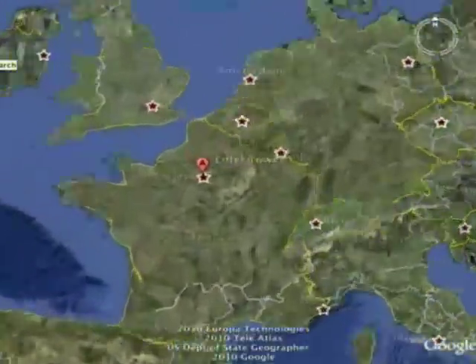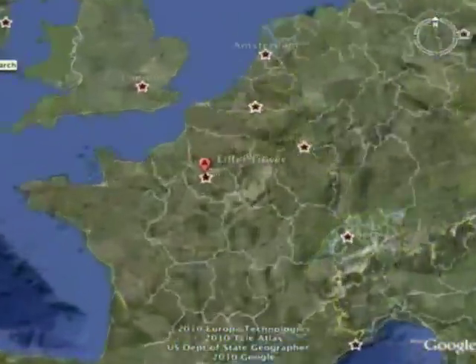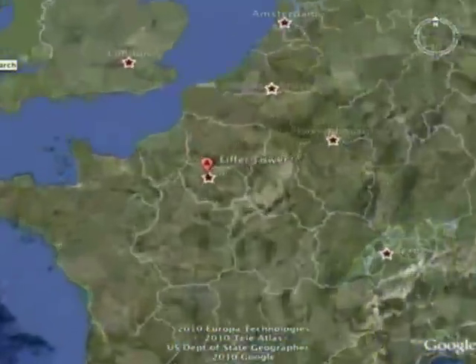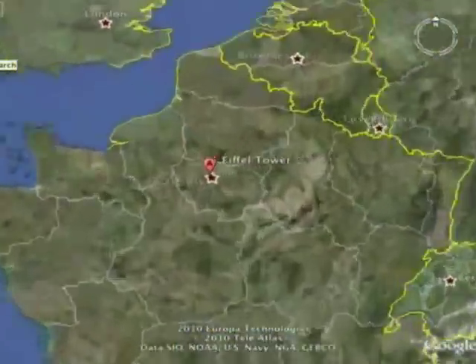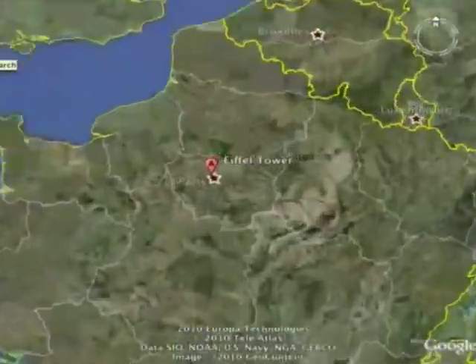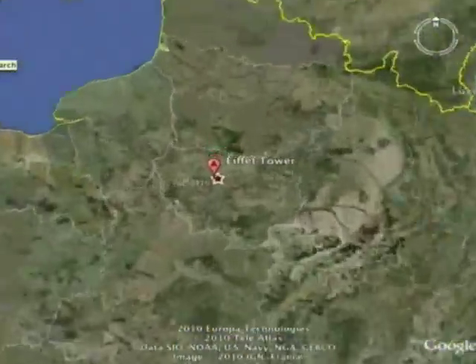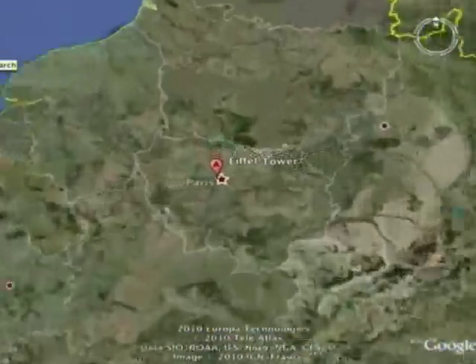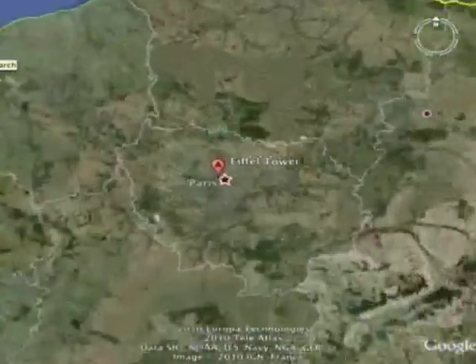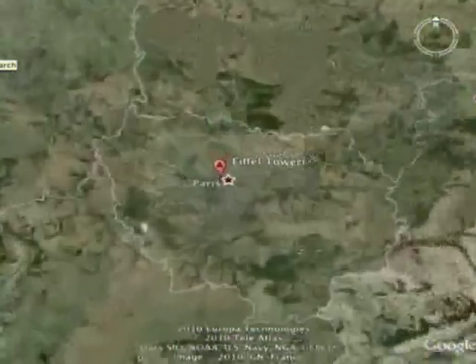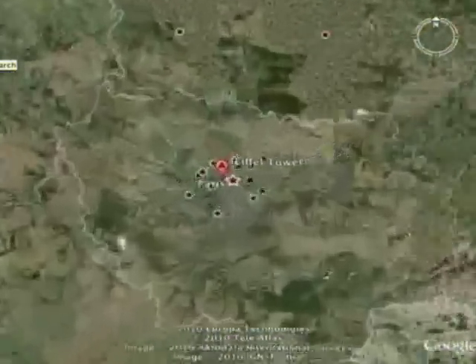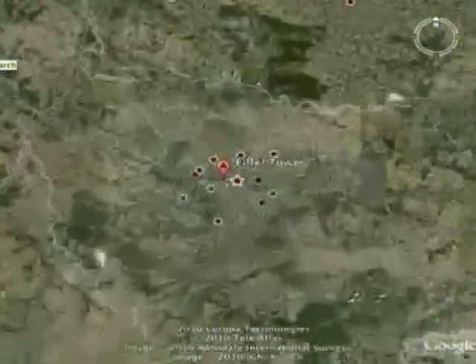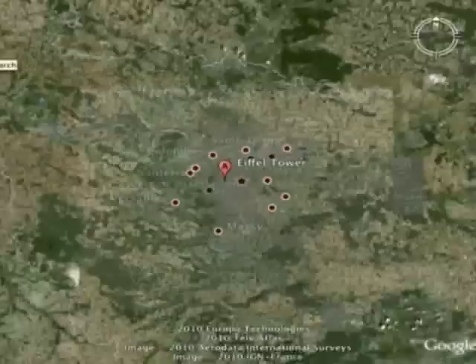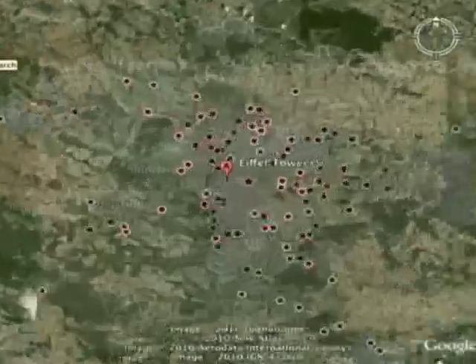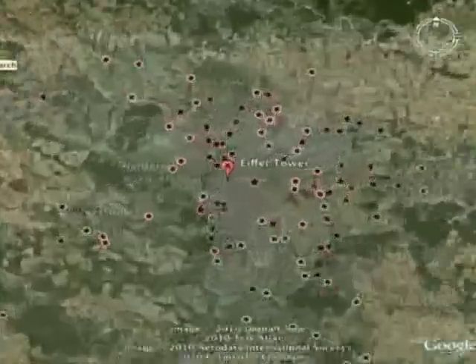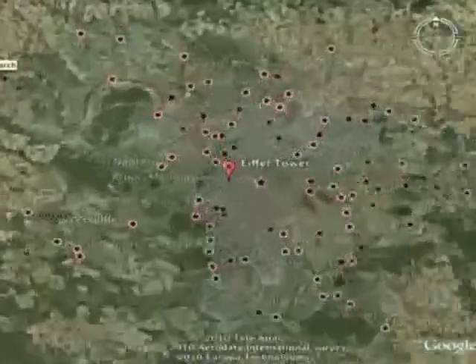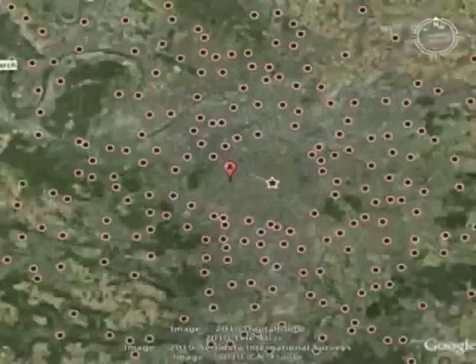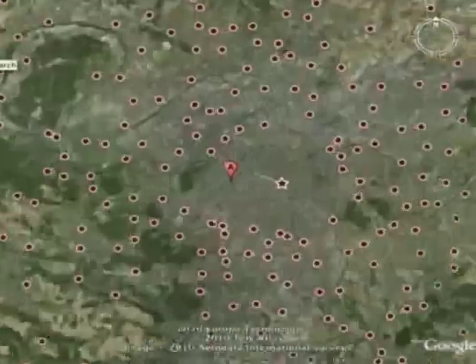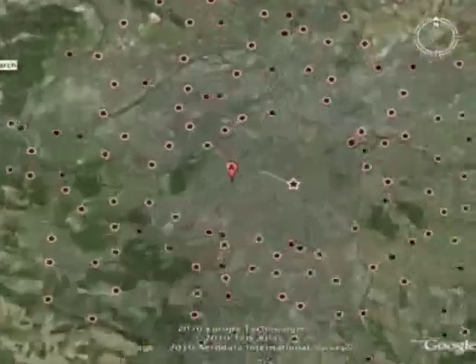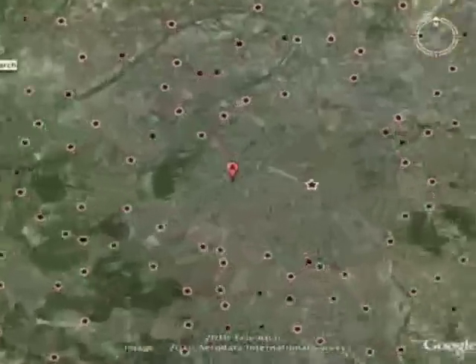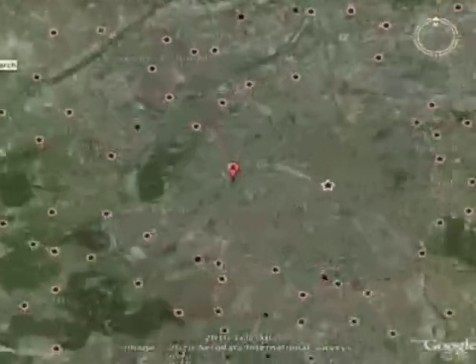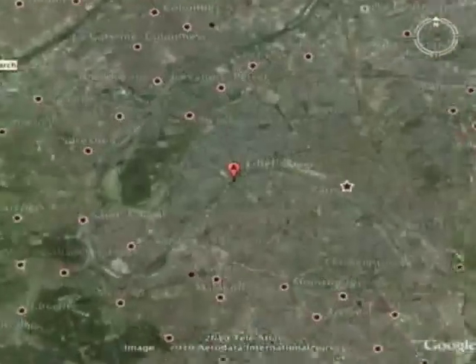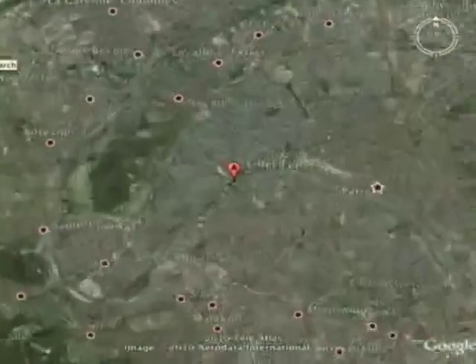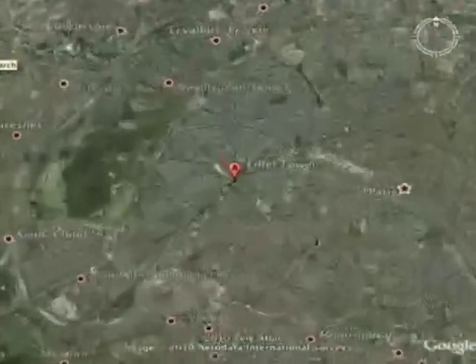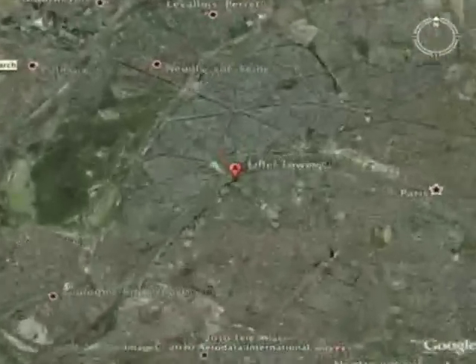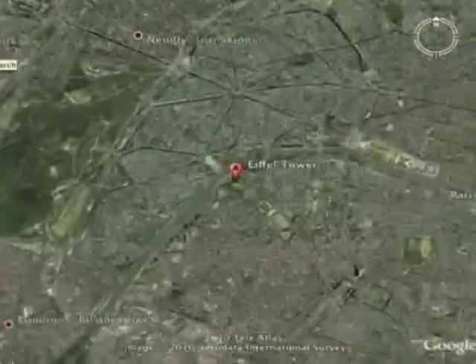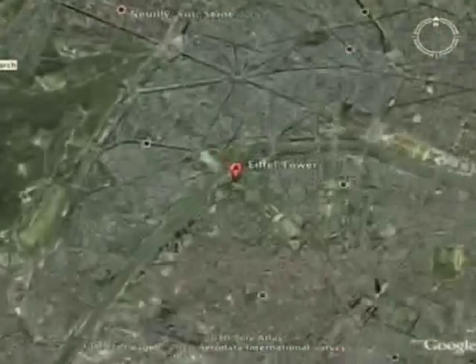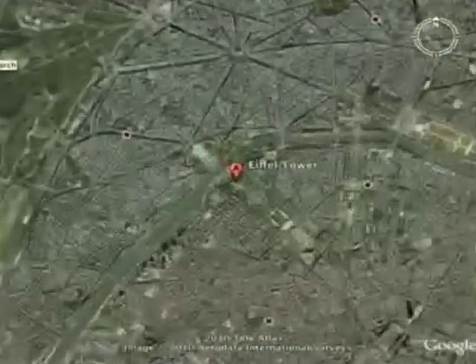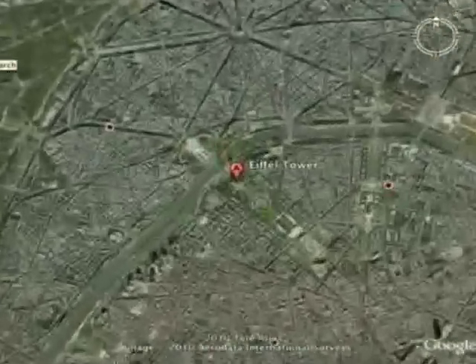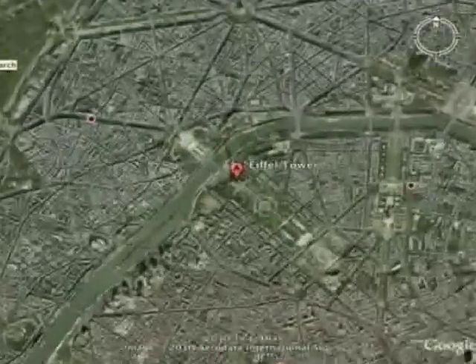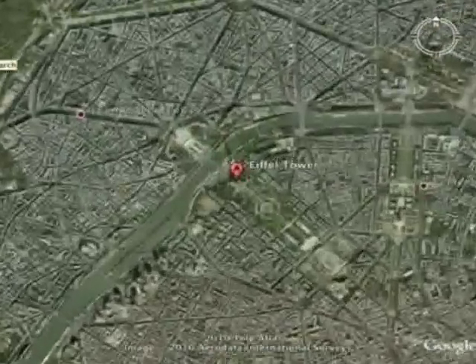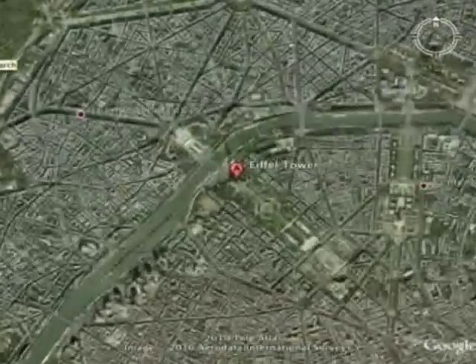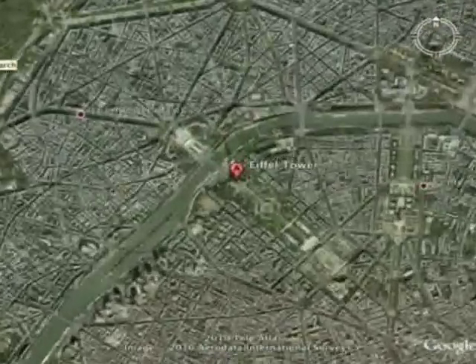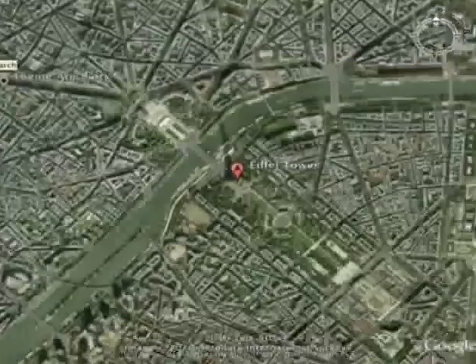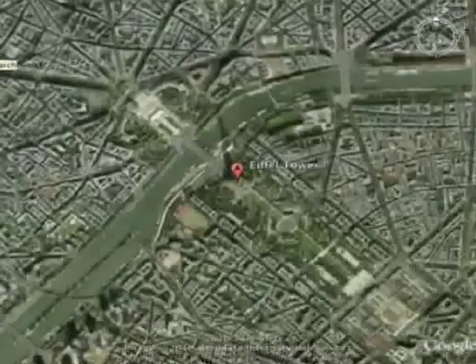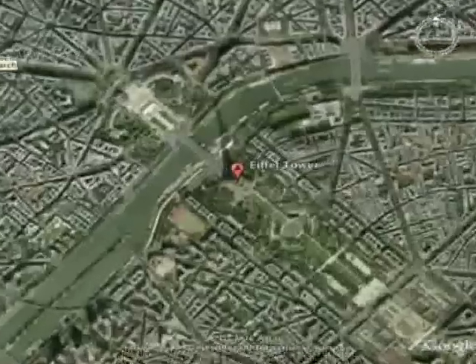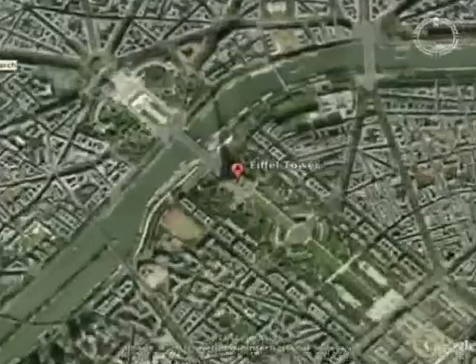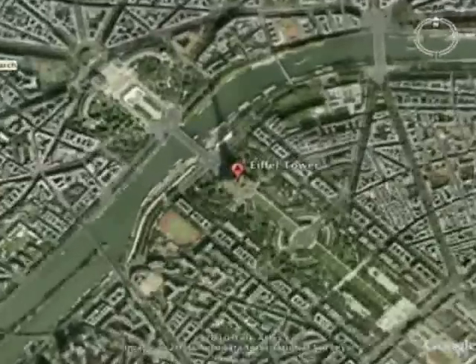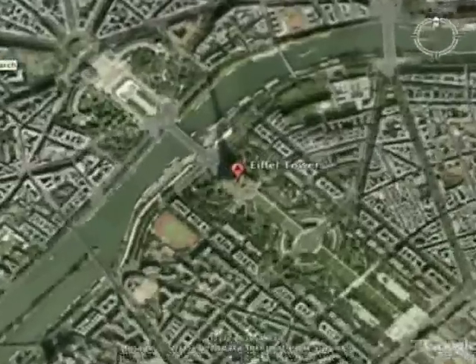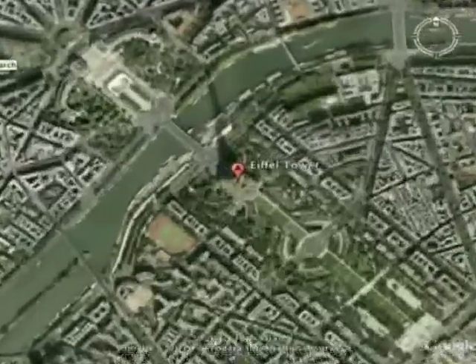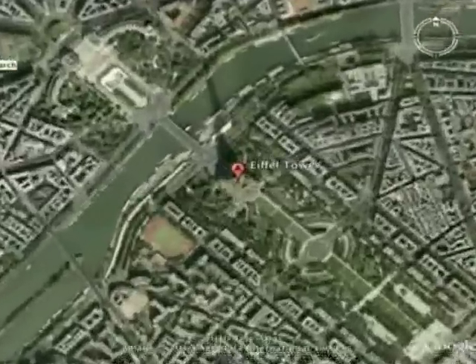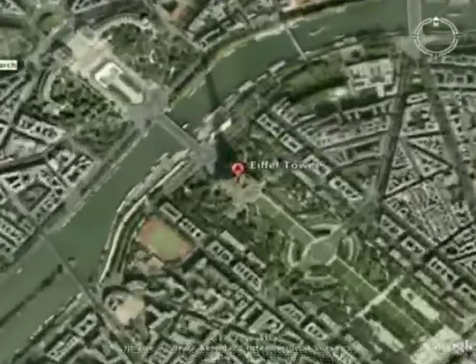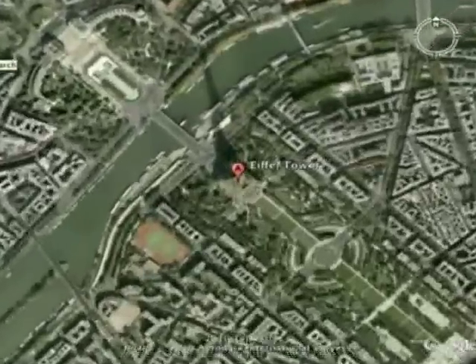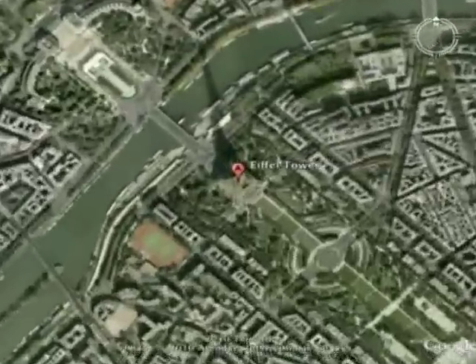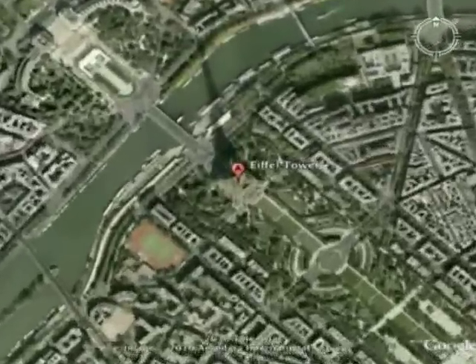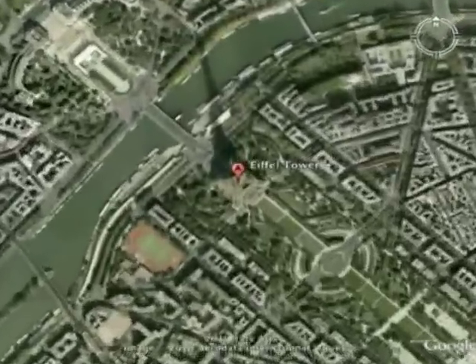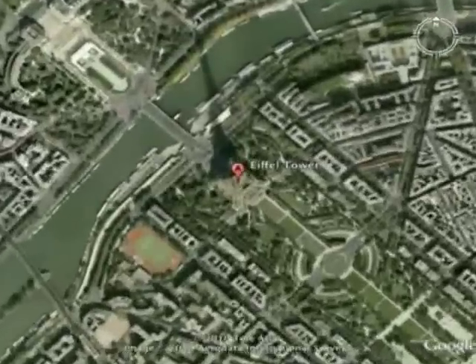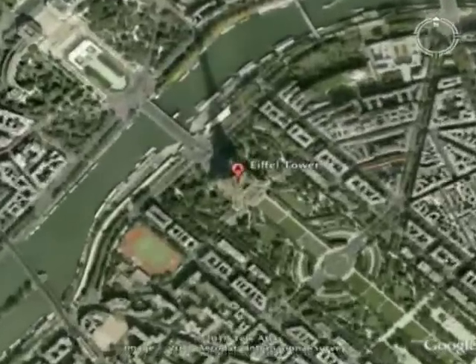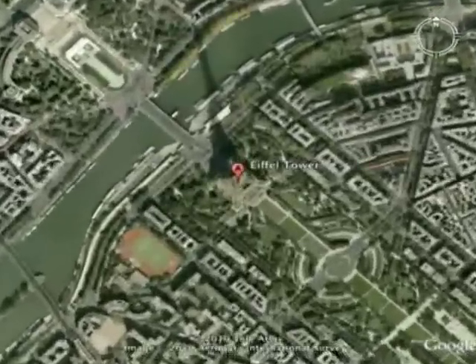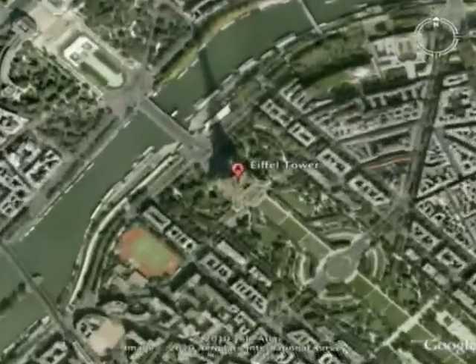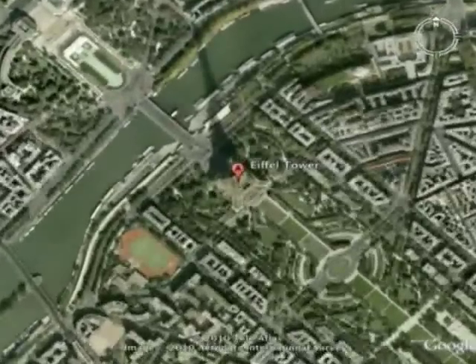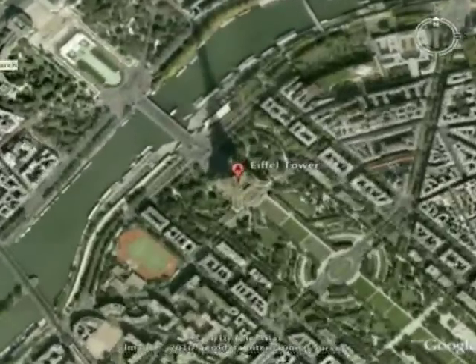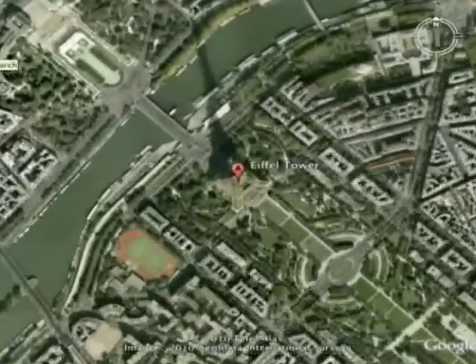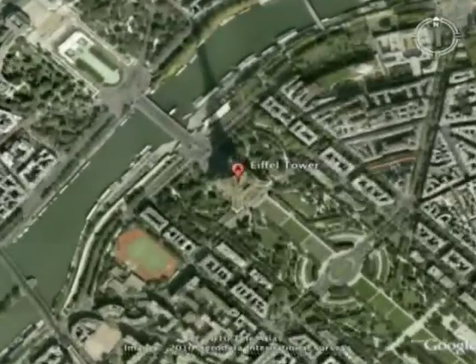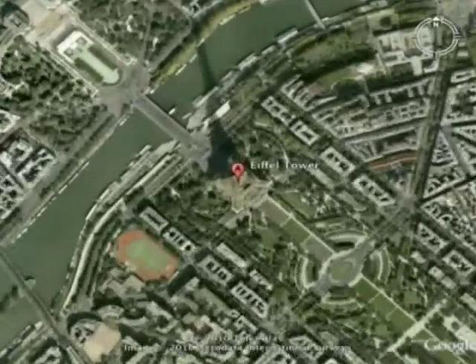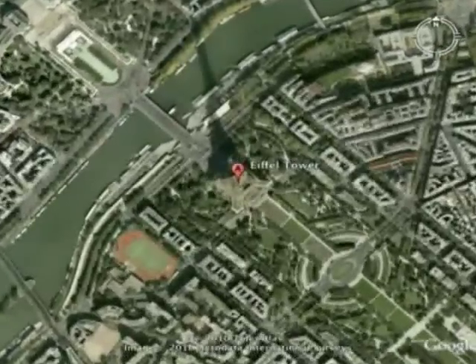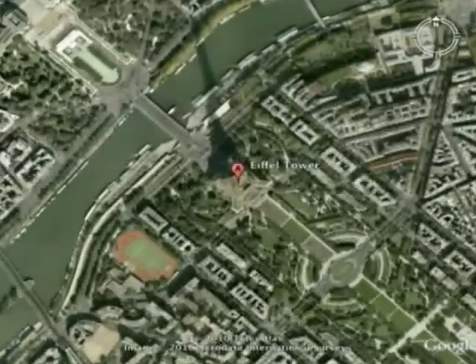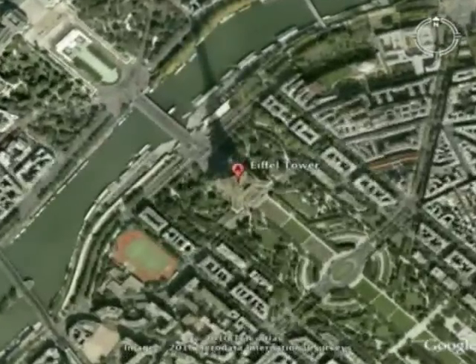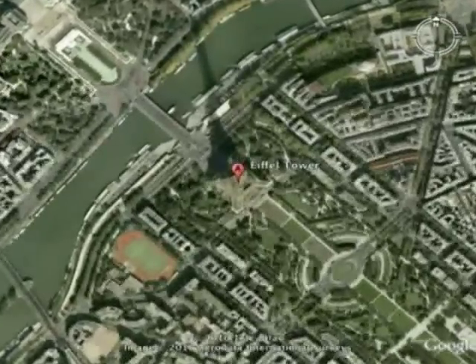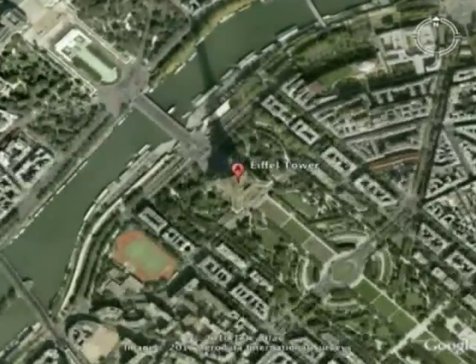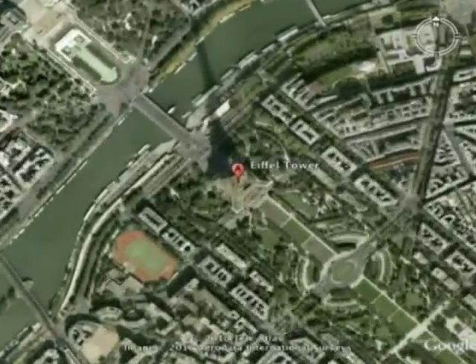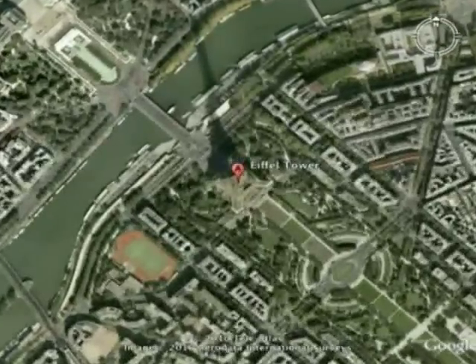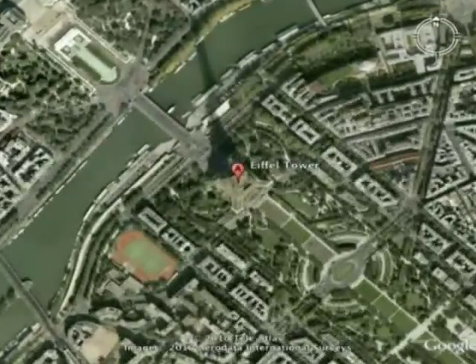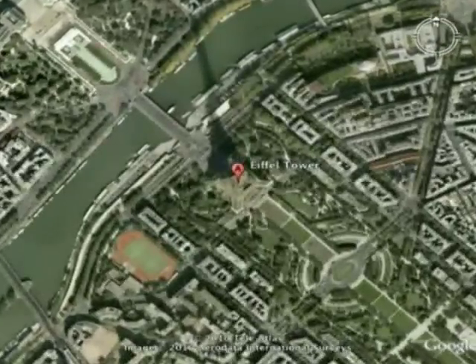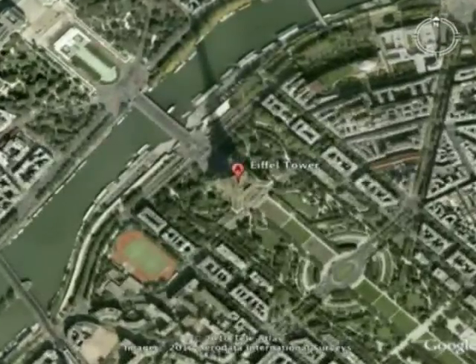Latitude 43 degrees north, longitude 2 degrees east — the Eiffel Tower in Paris, France.